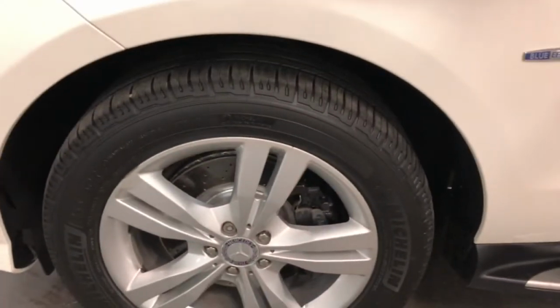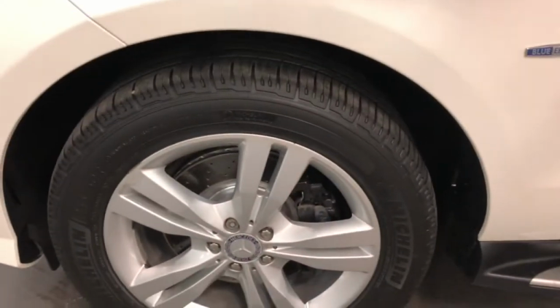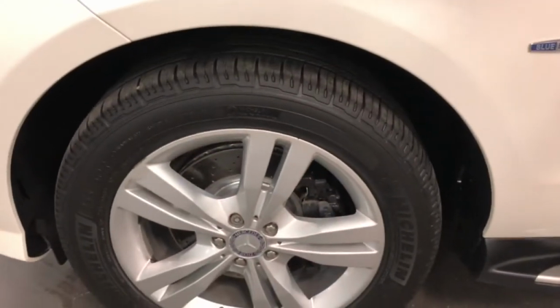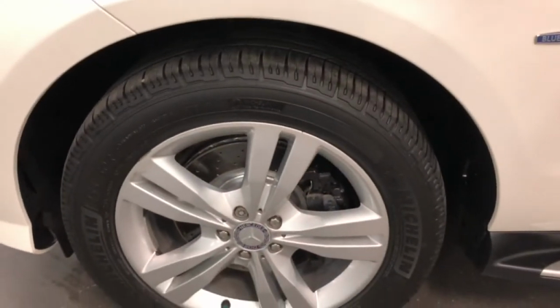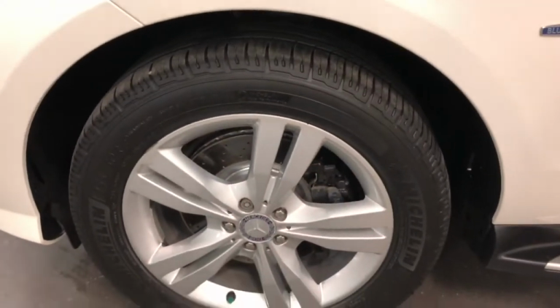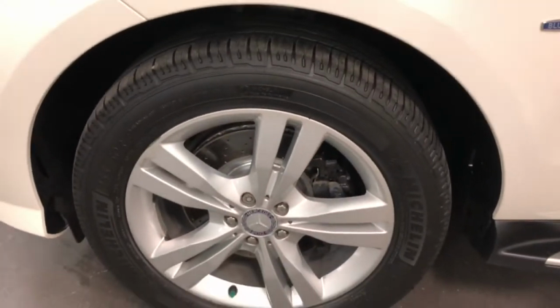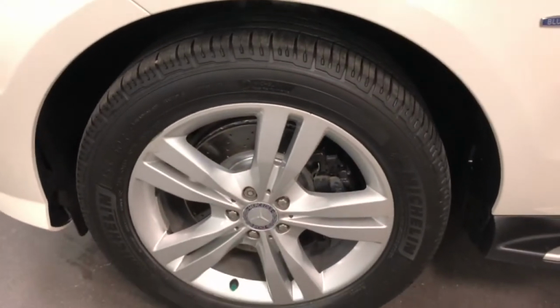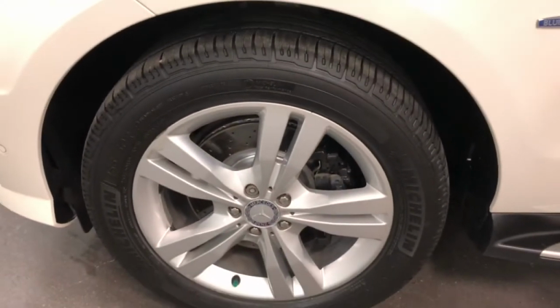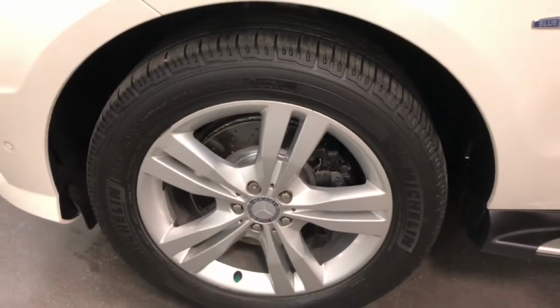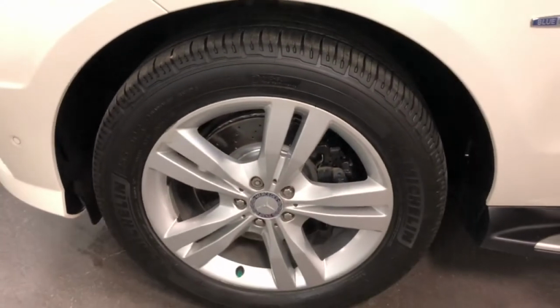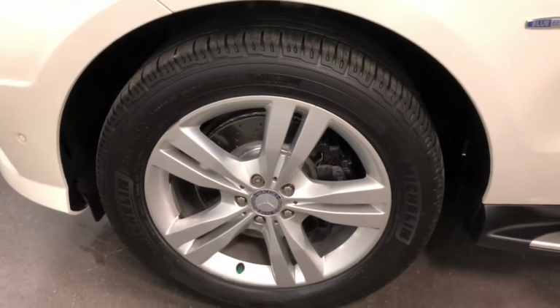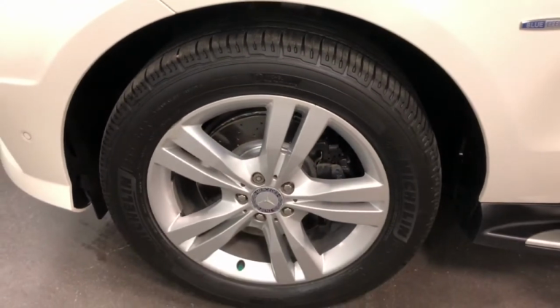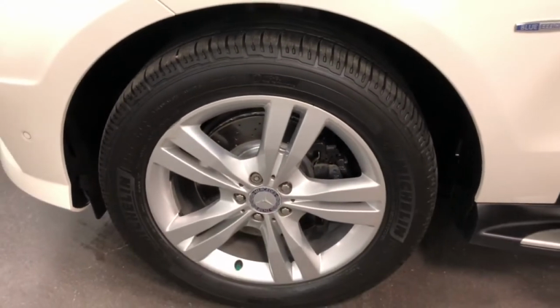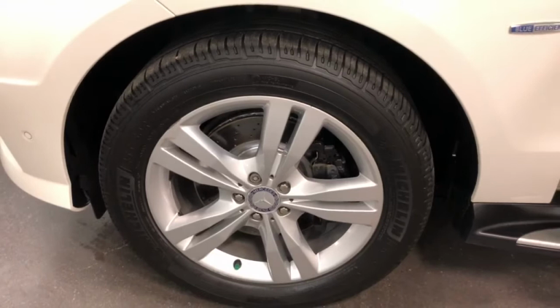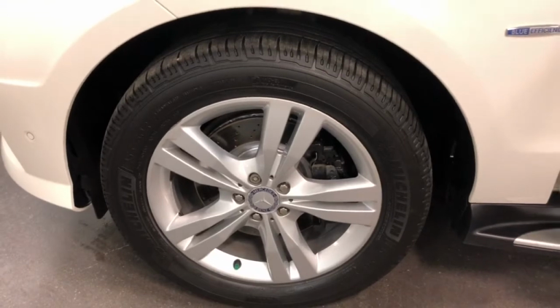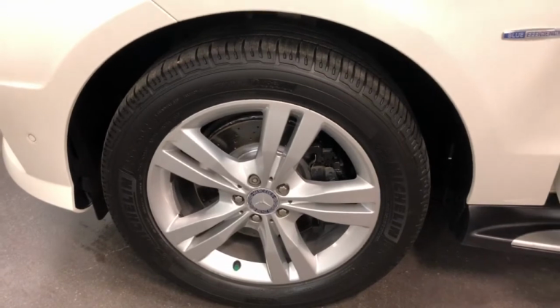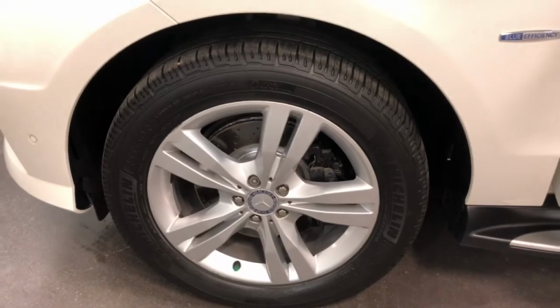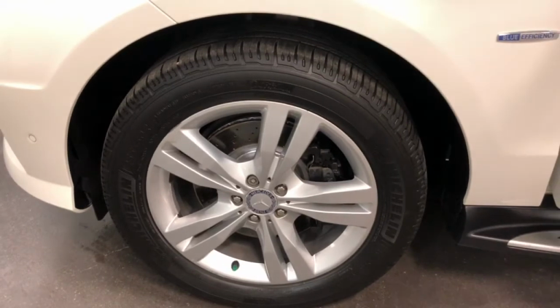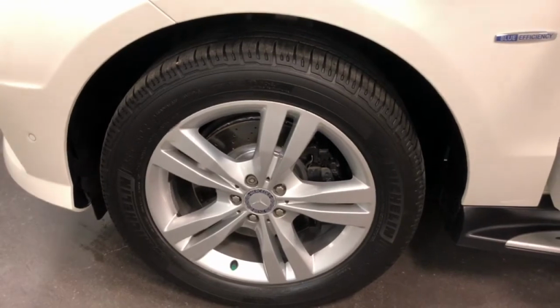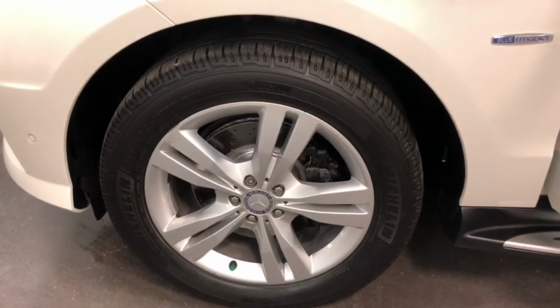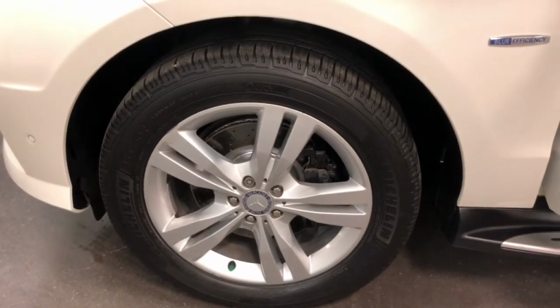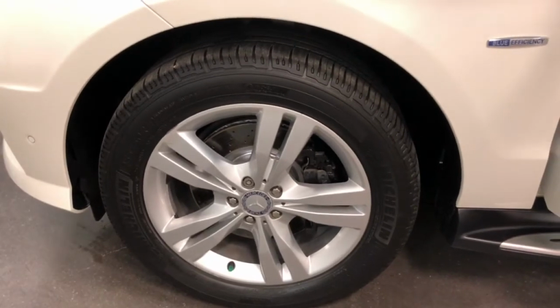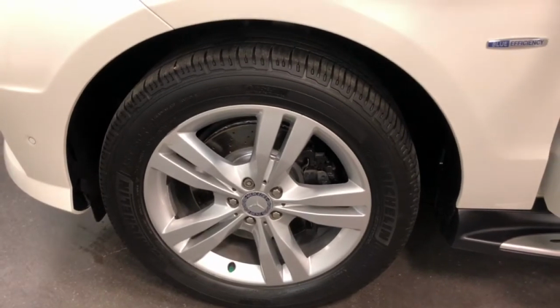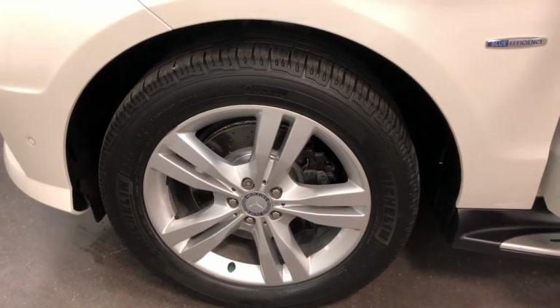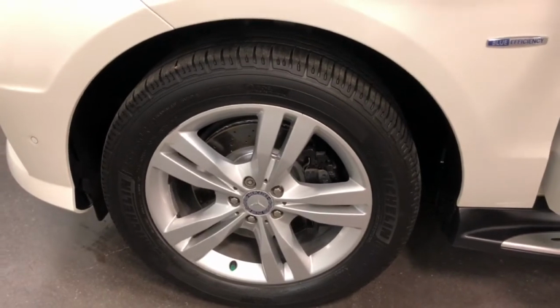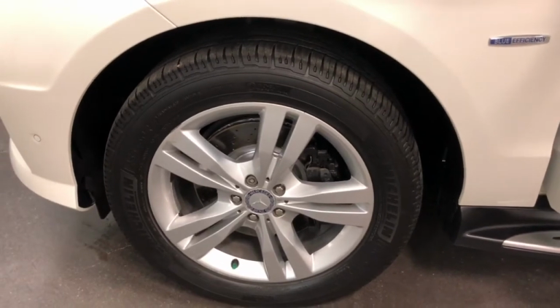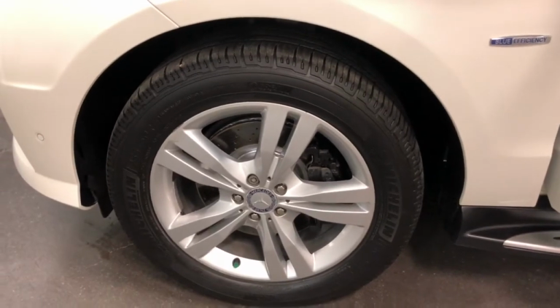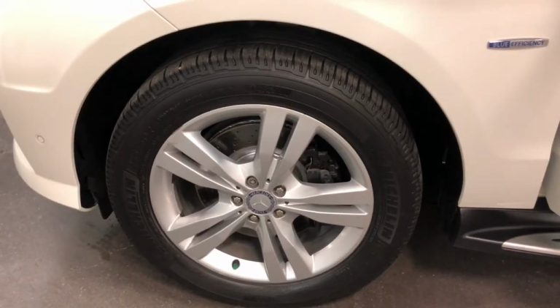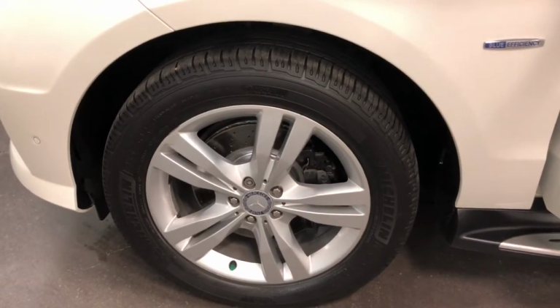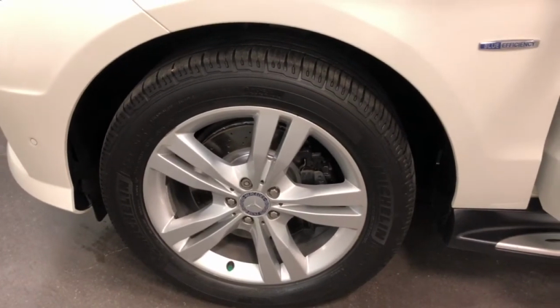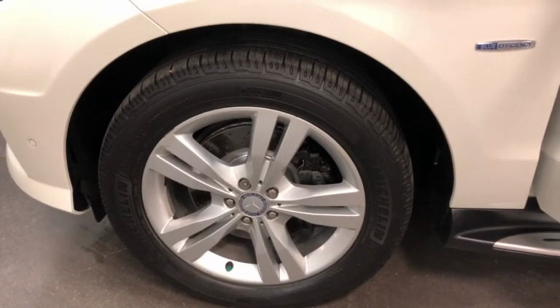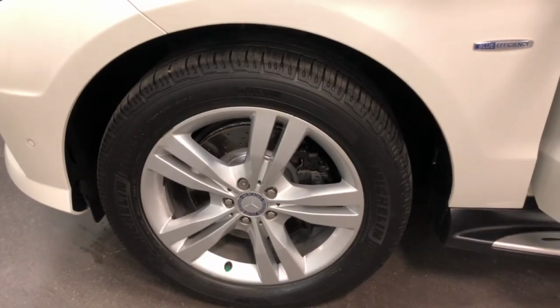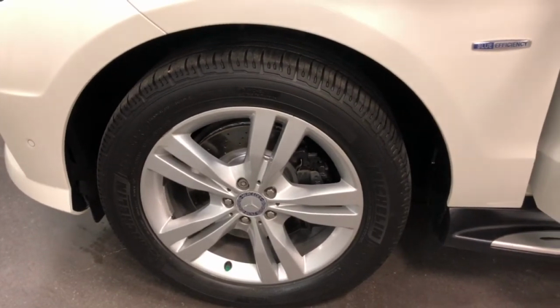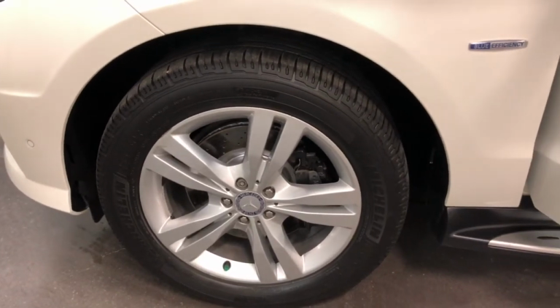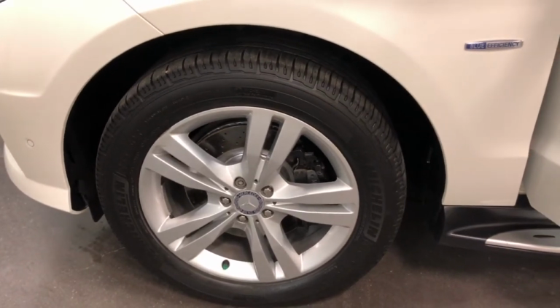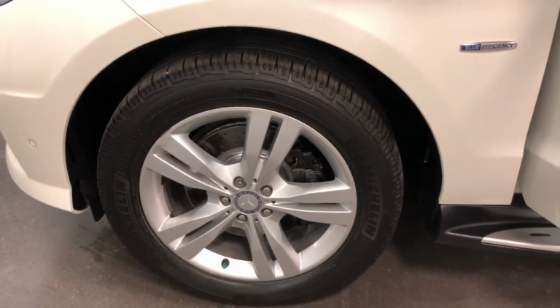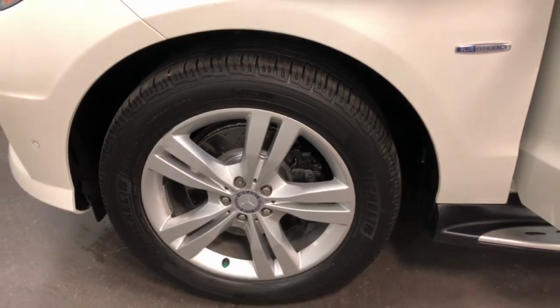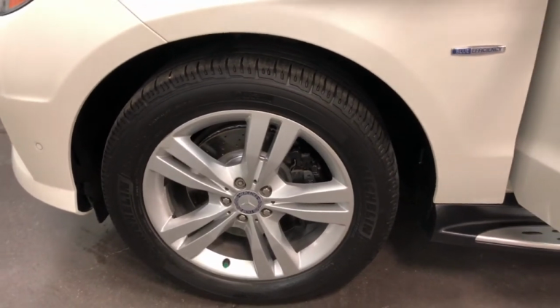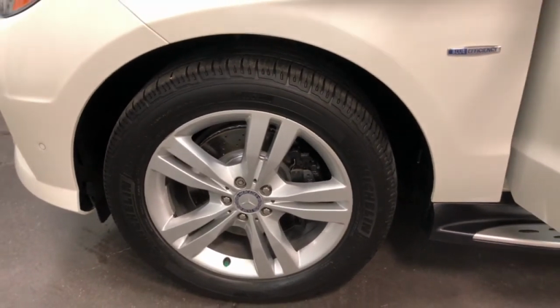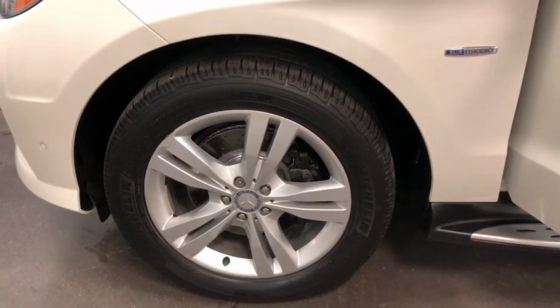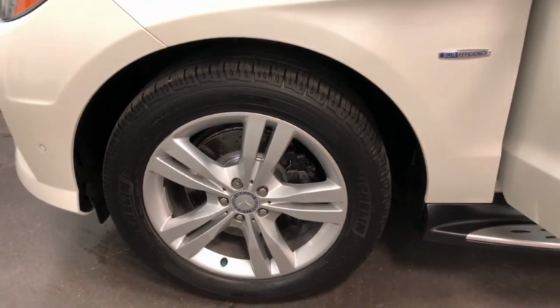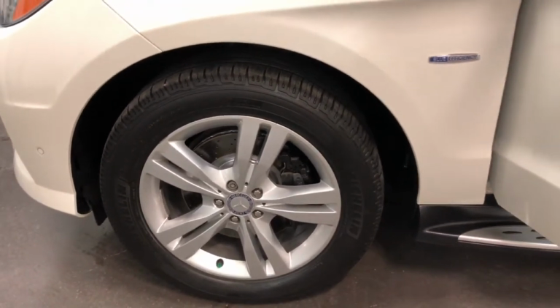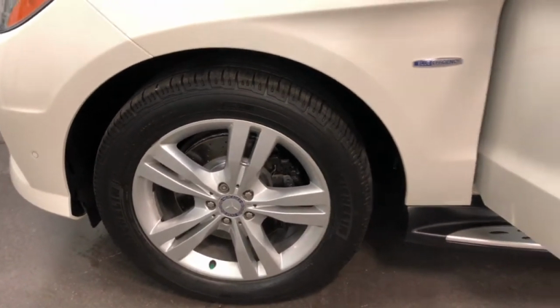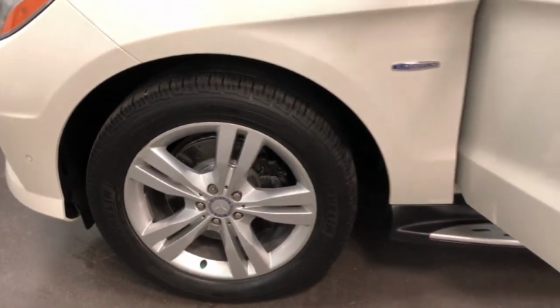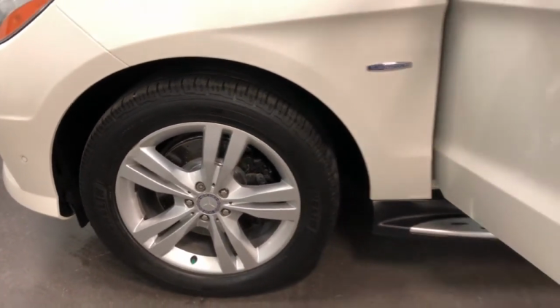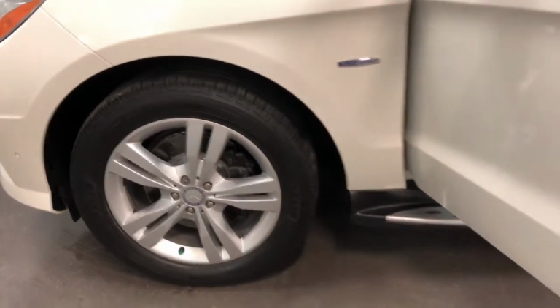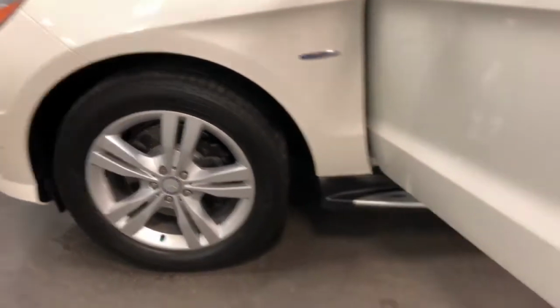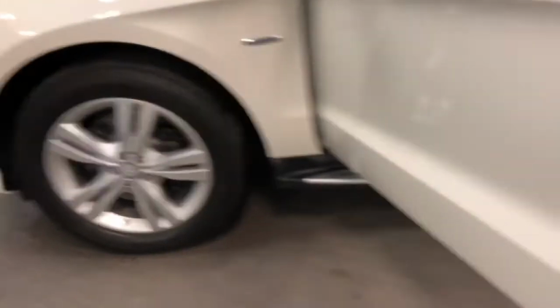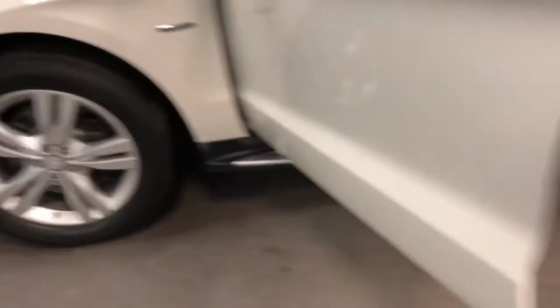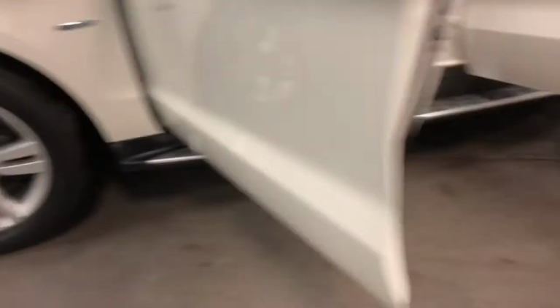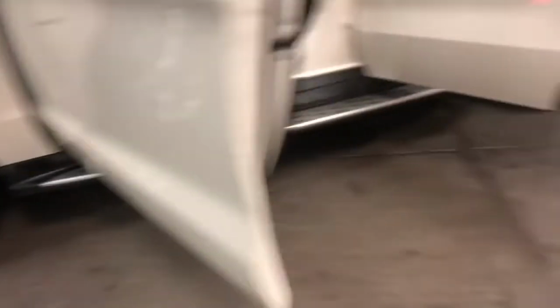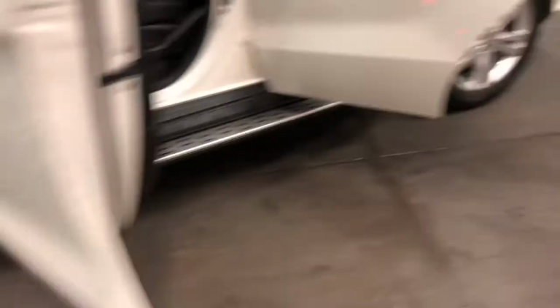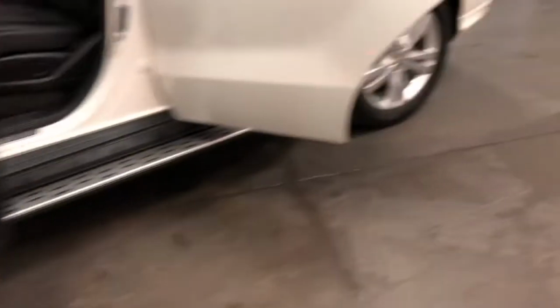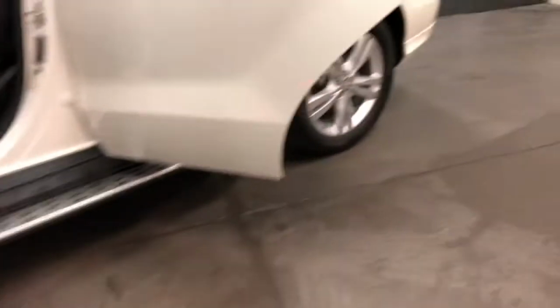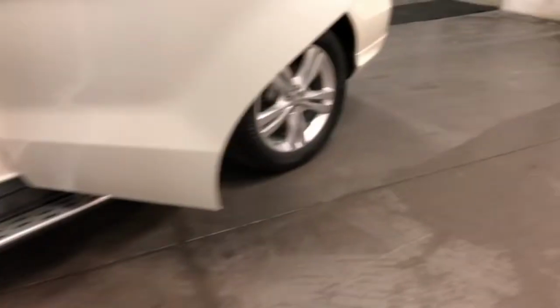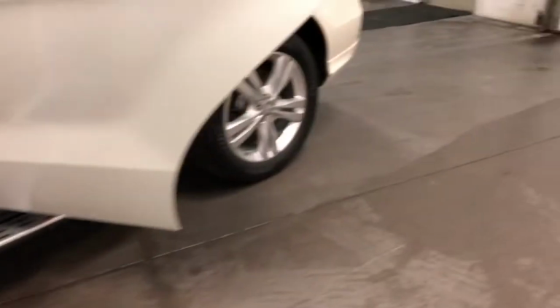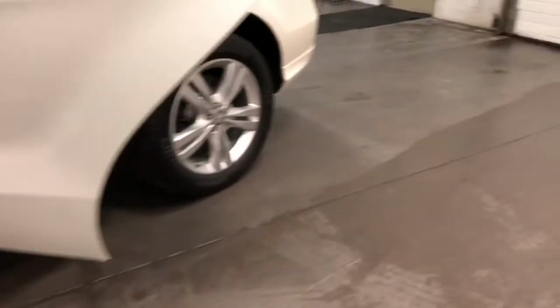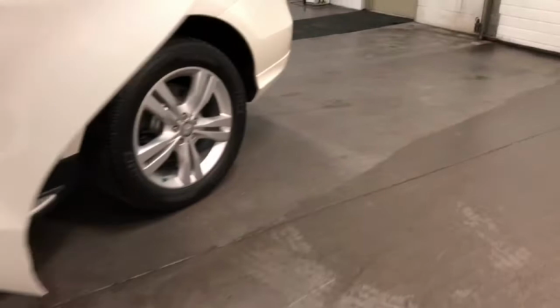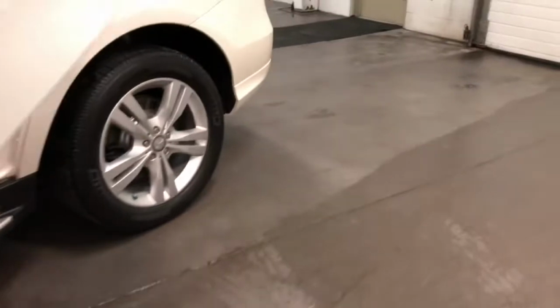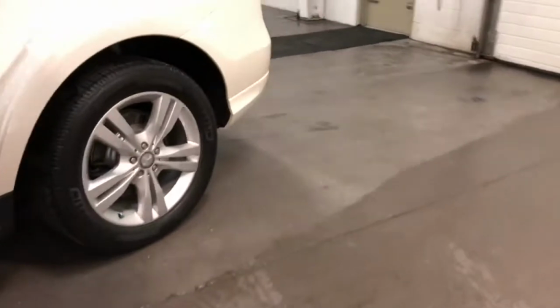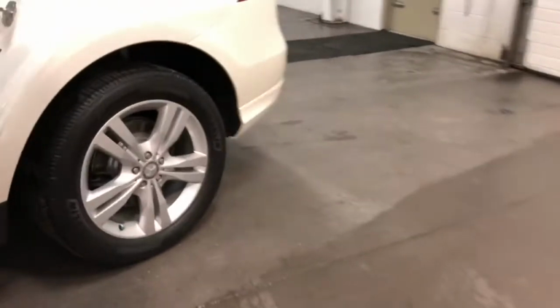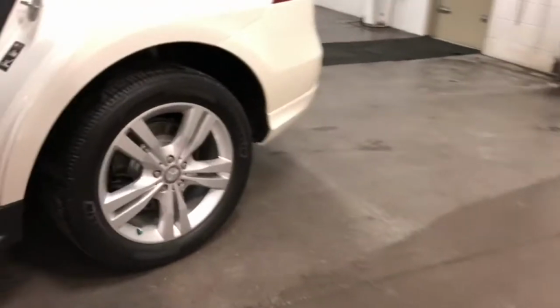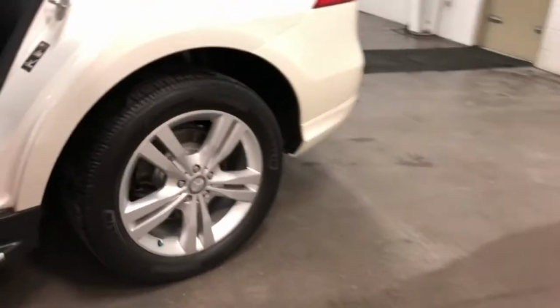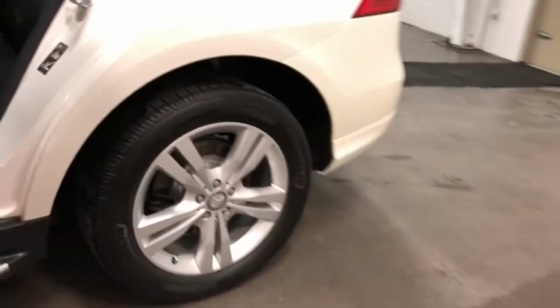Here's your other wheel looking great. Beautiful Michelin tires — new tires, new brakes this year.